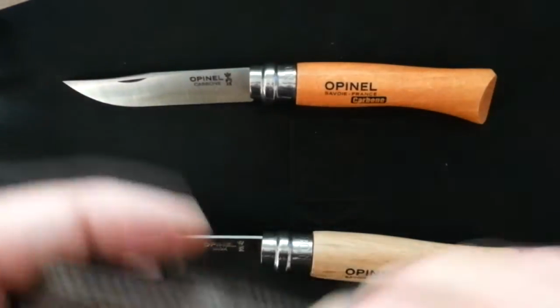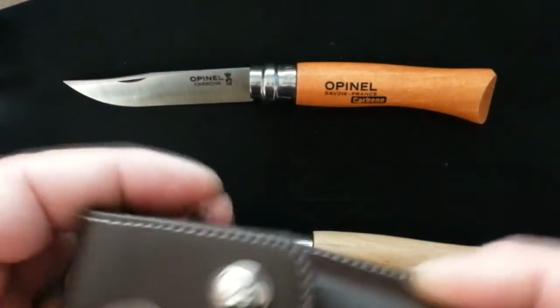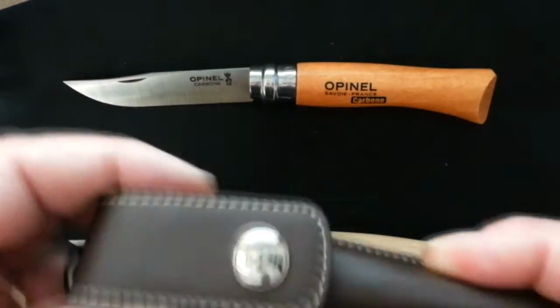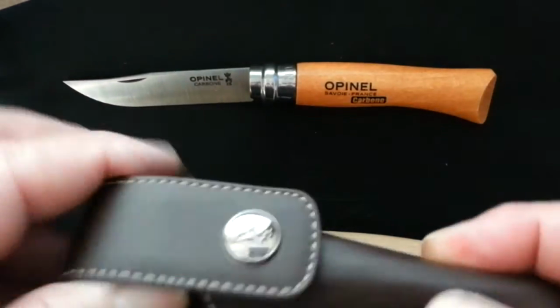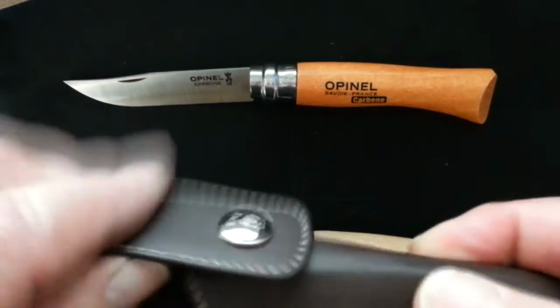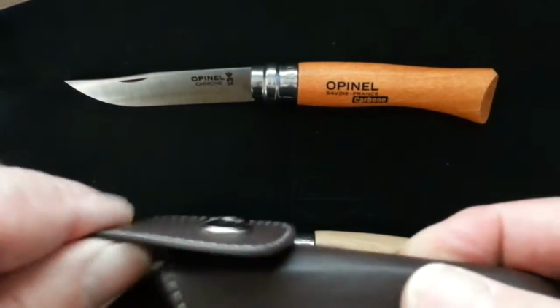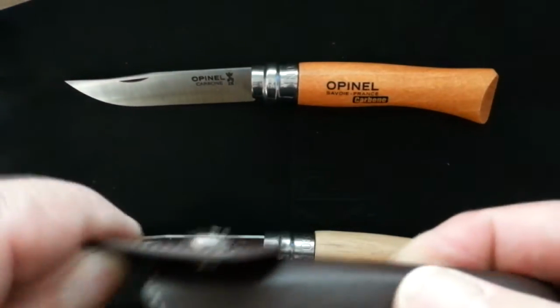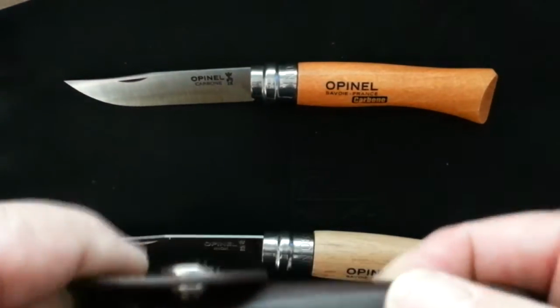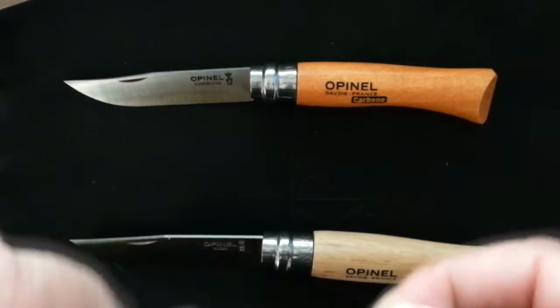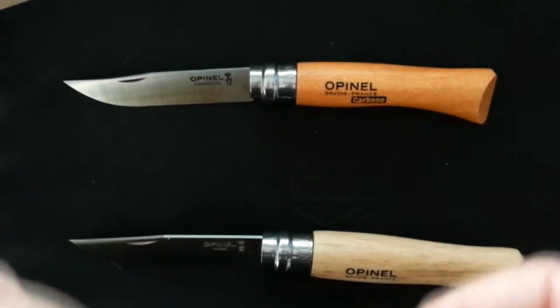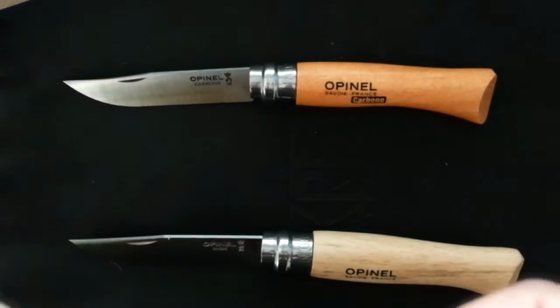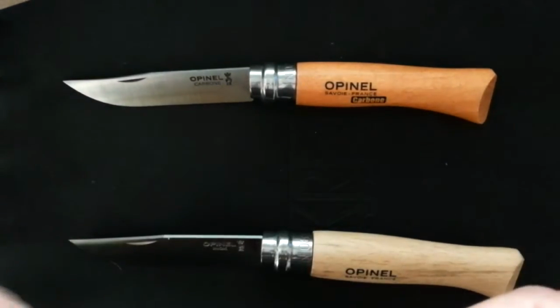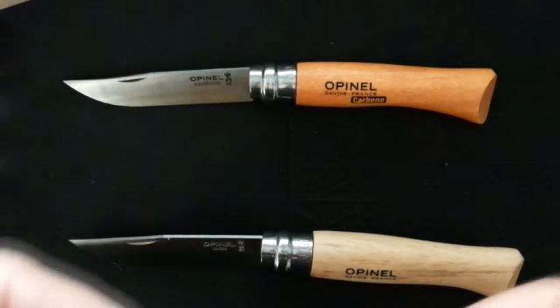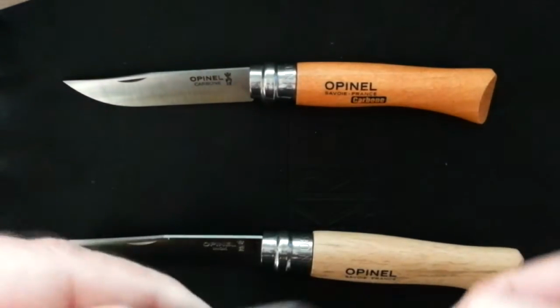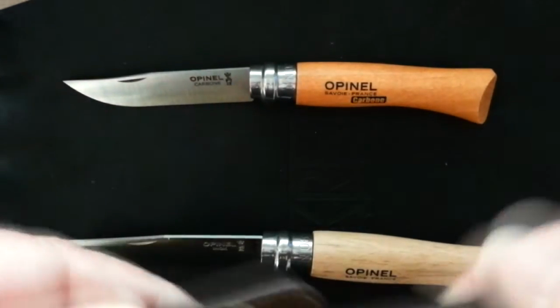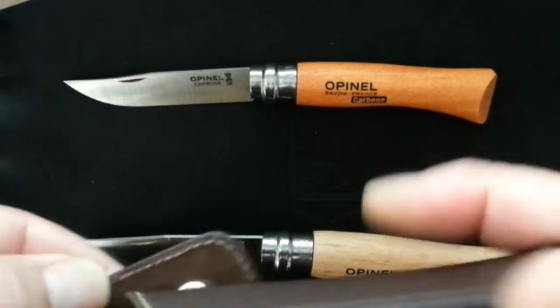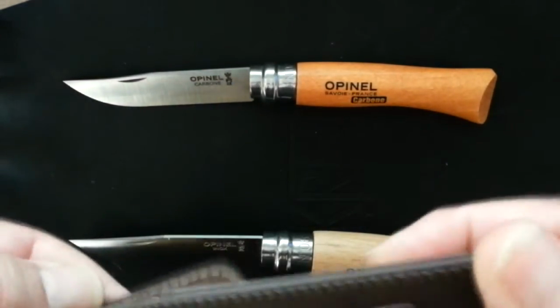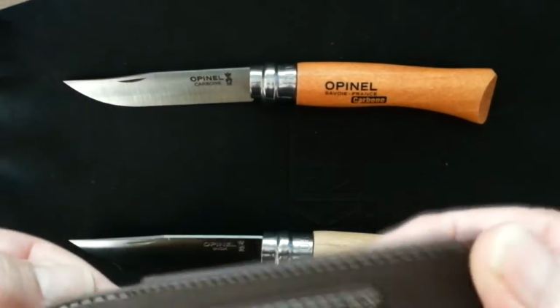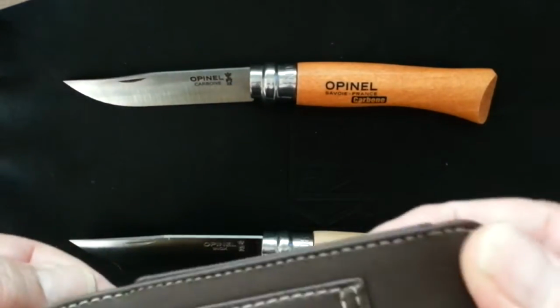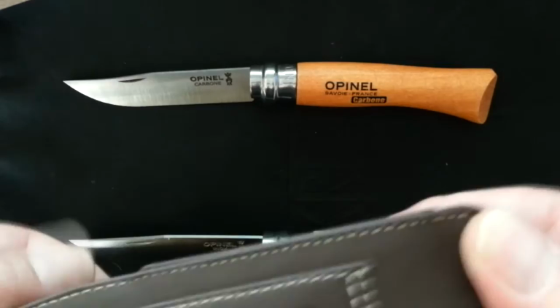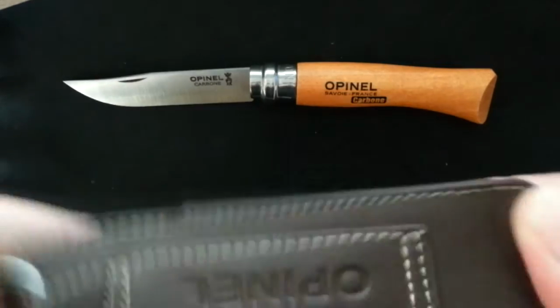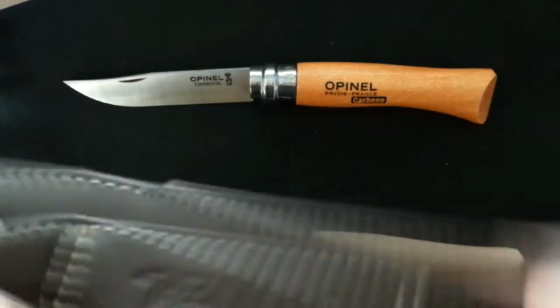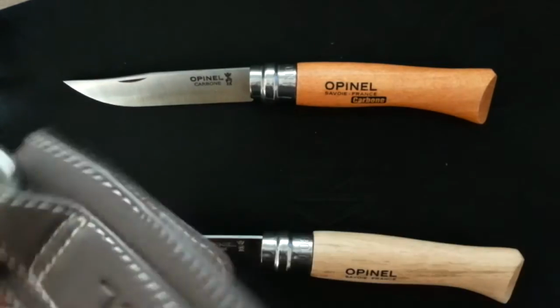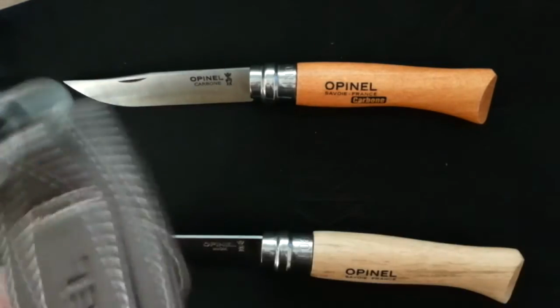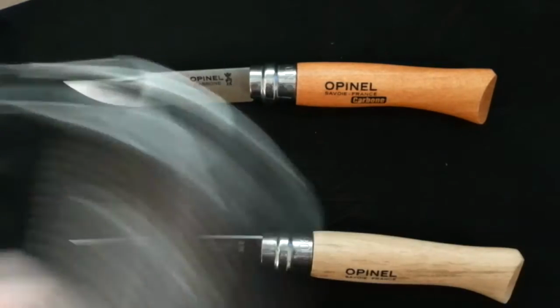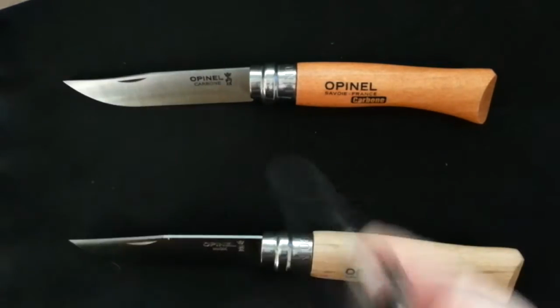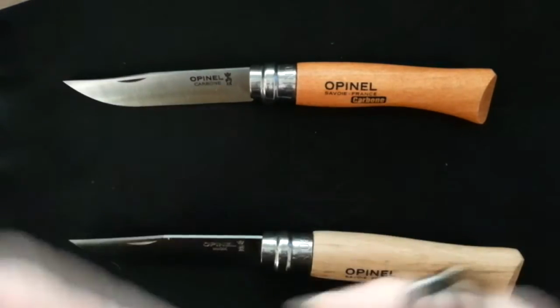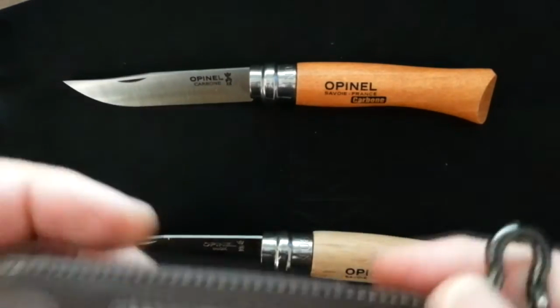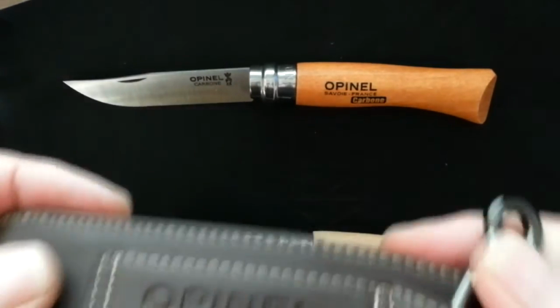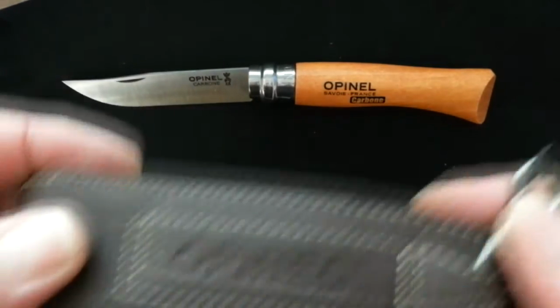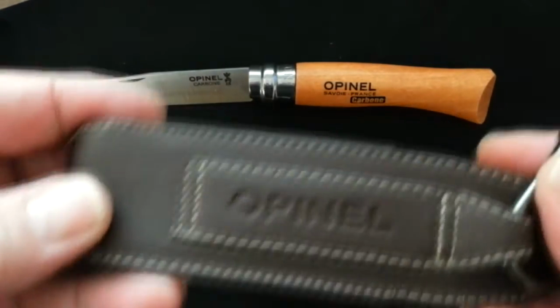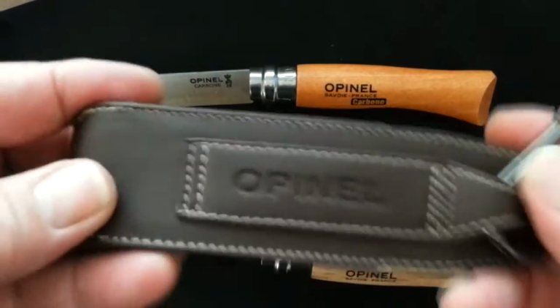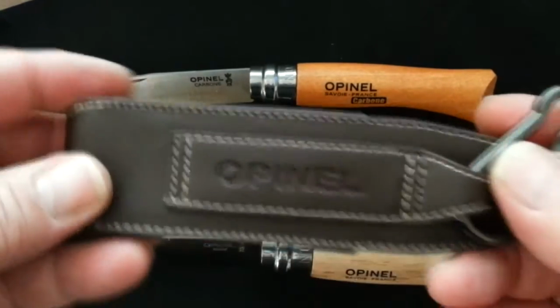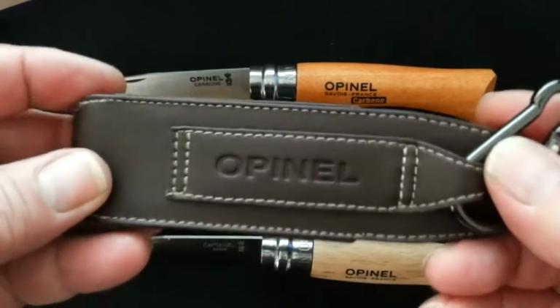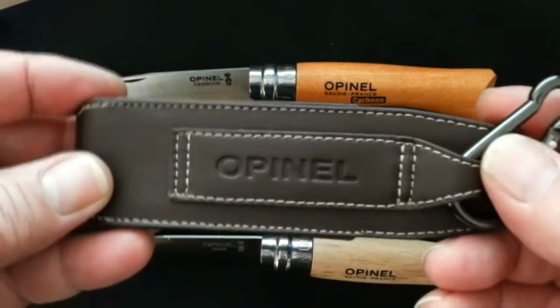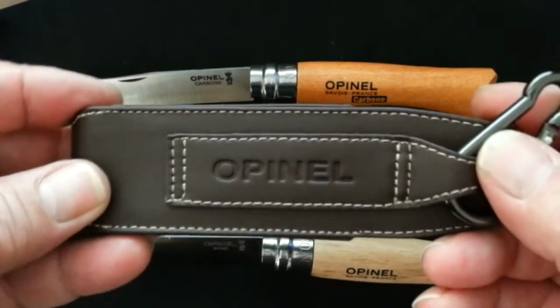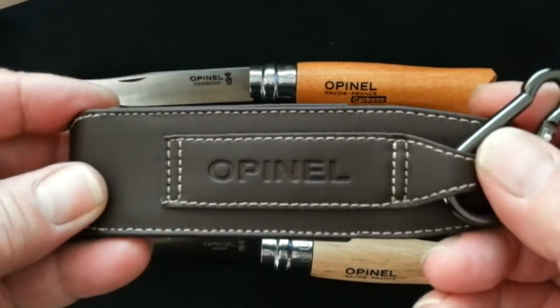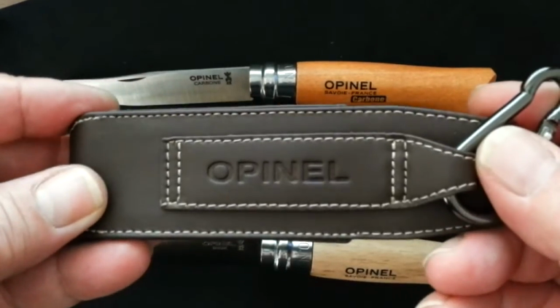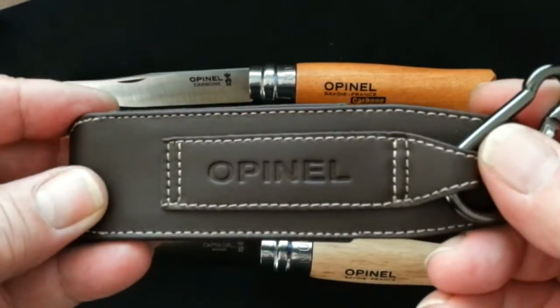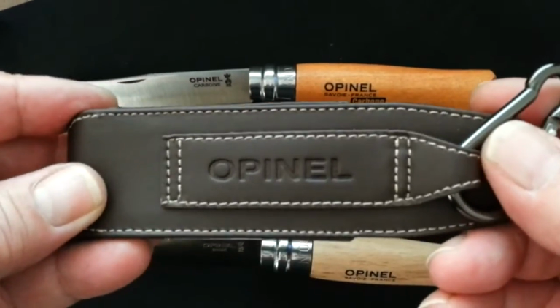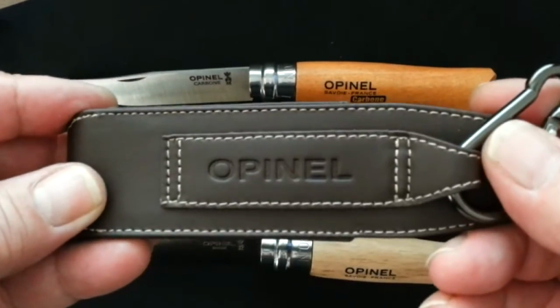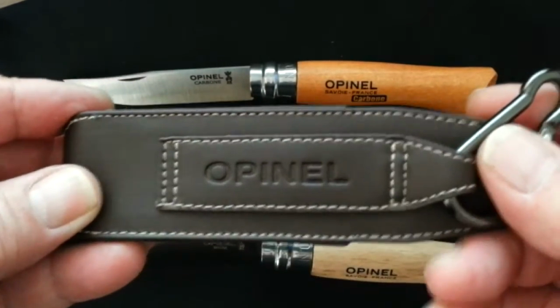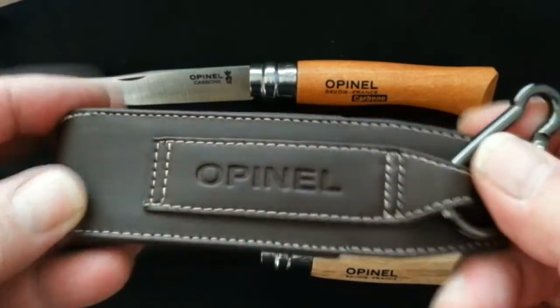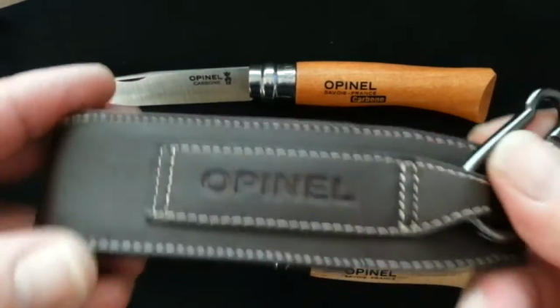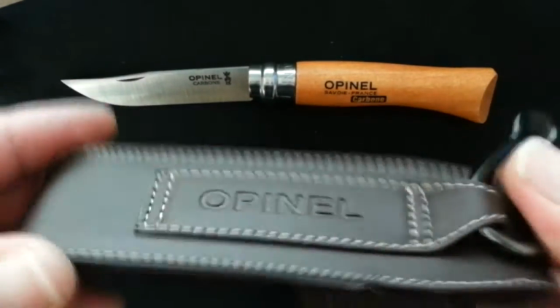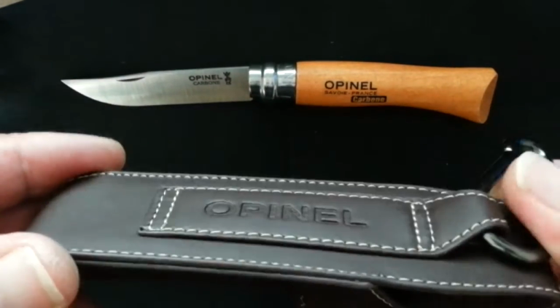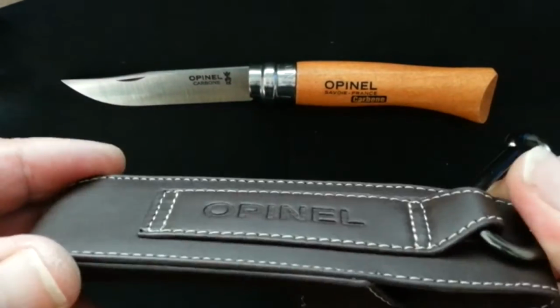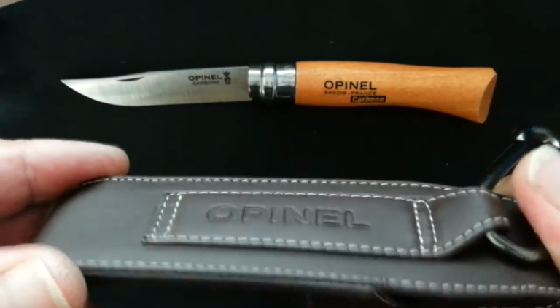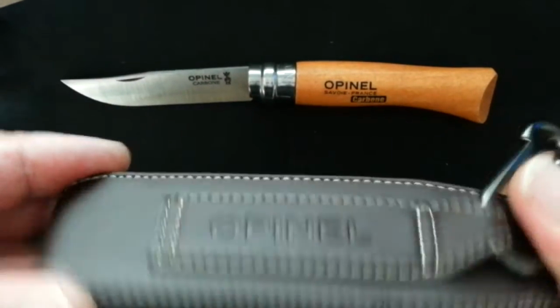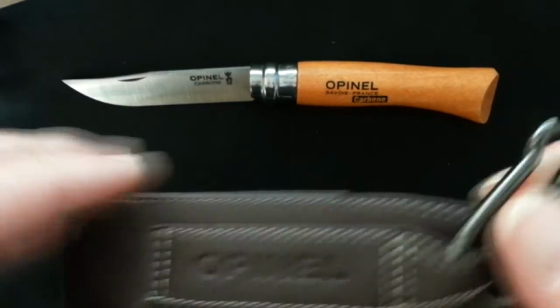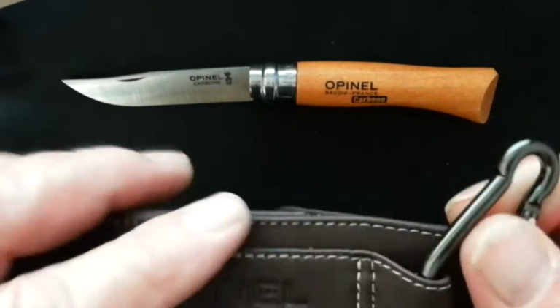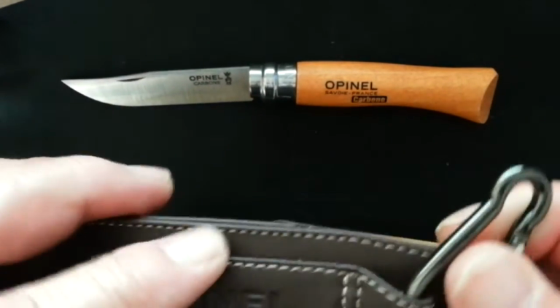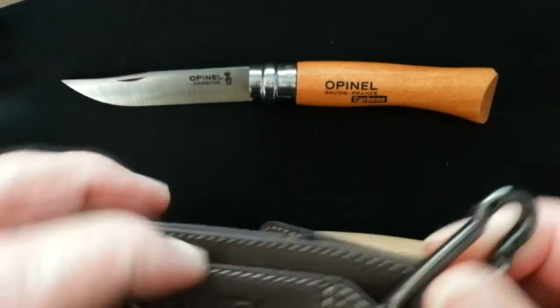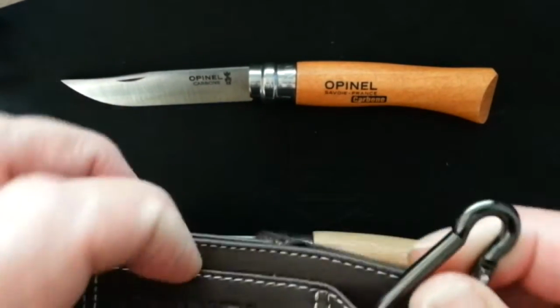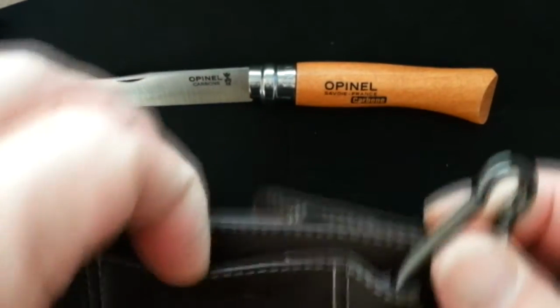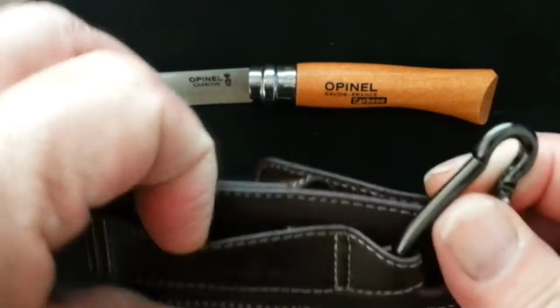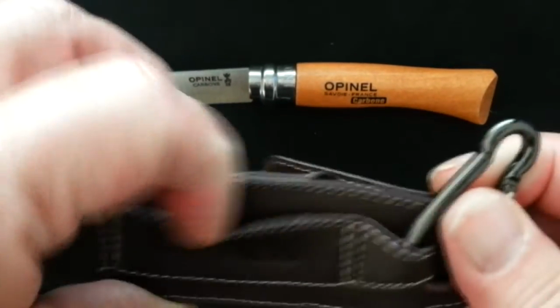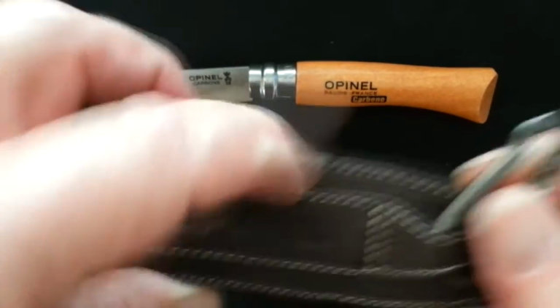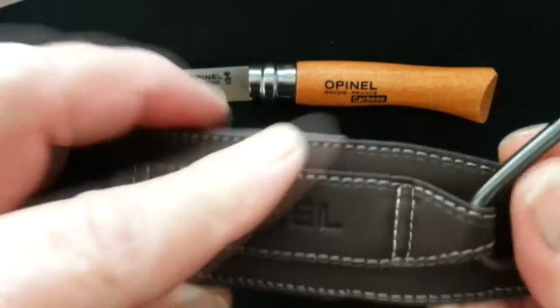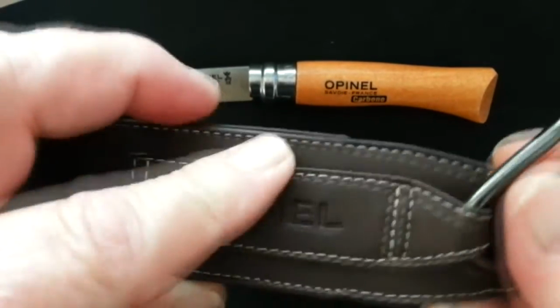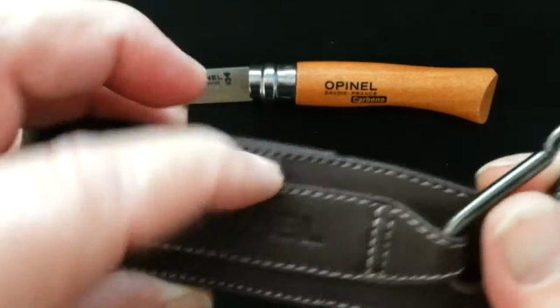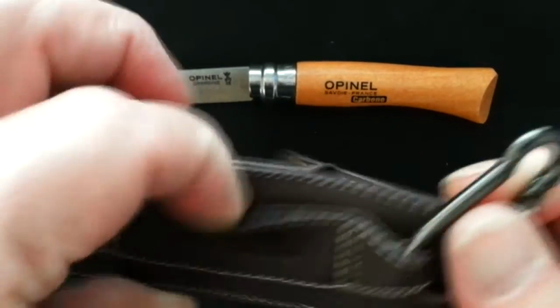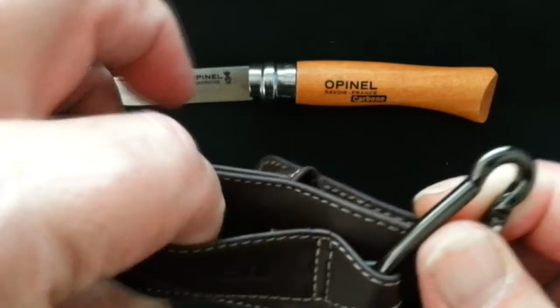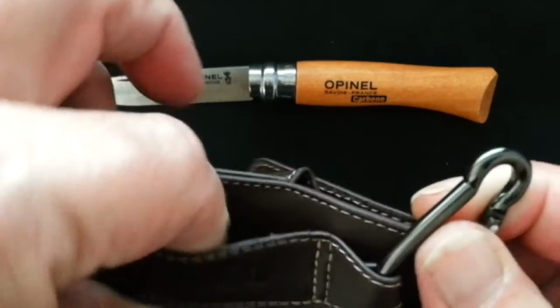It's got the directions telling you not to stab yourself in 10 different languages. This sheath, by the way, is actual leather, and it's got a belt loop in the back.